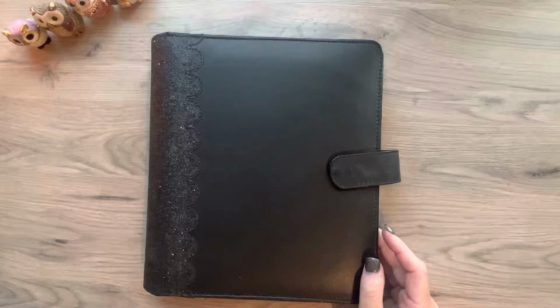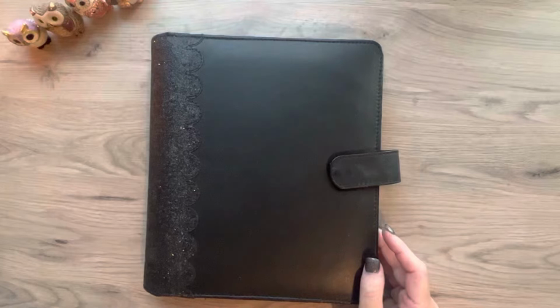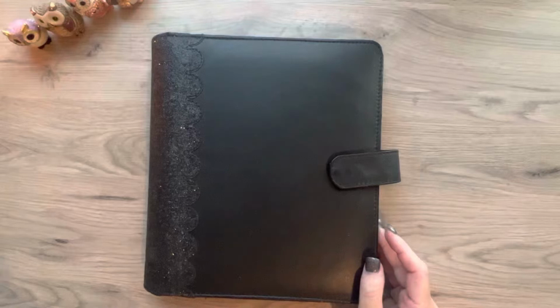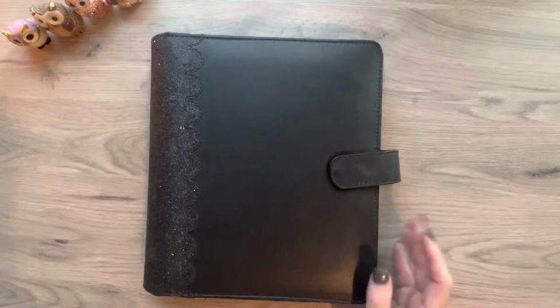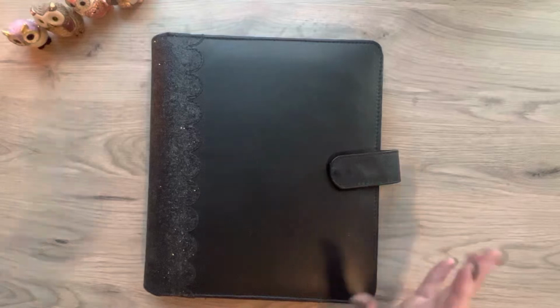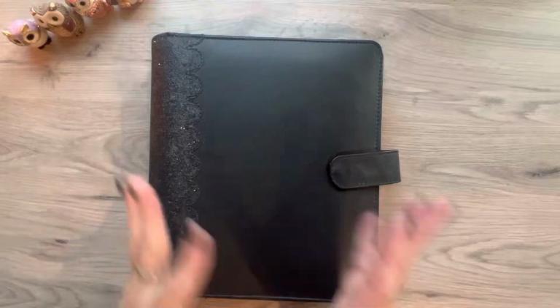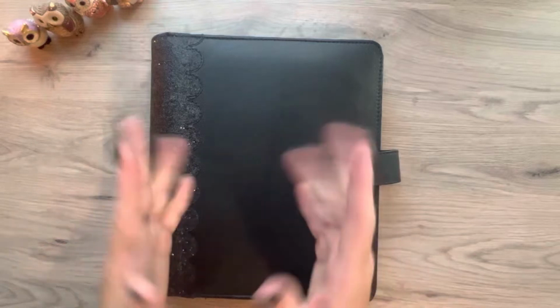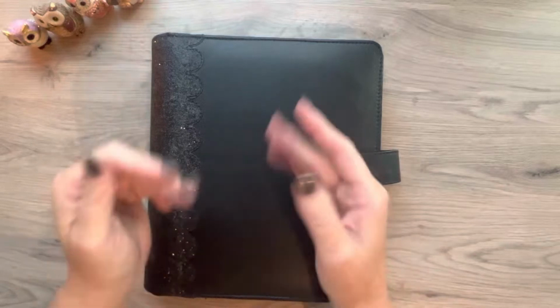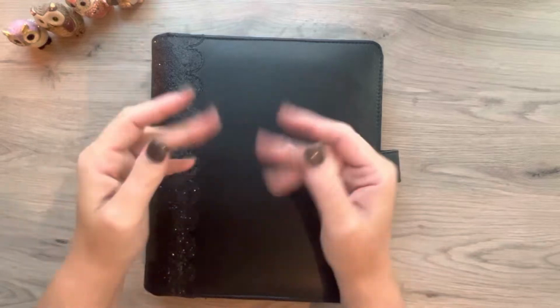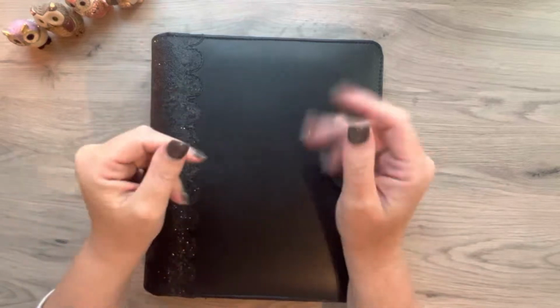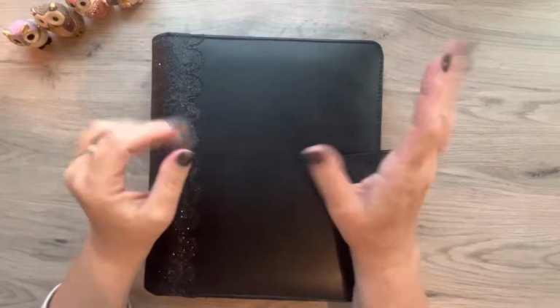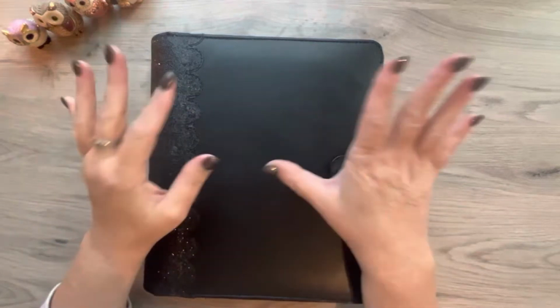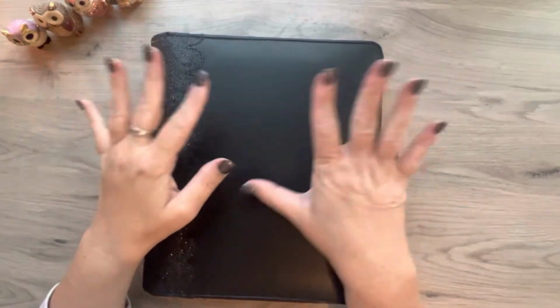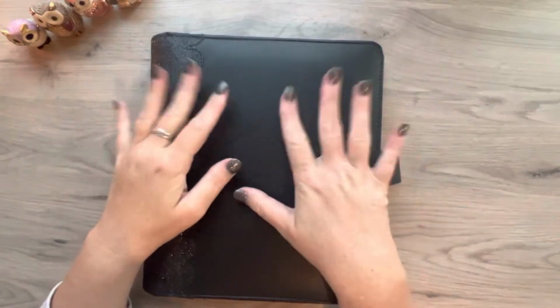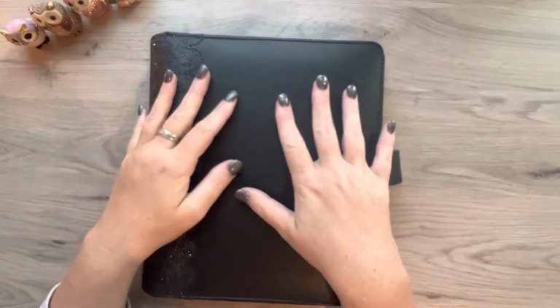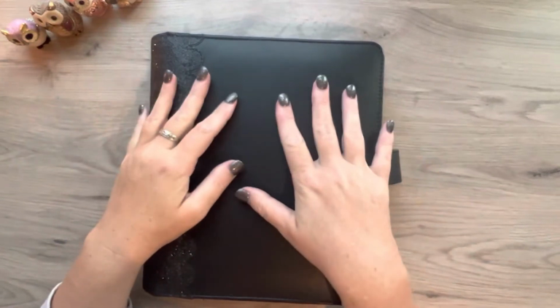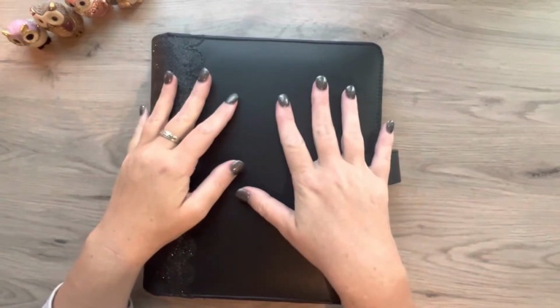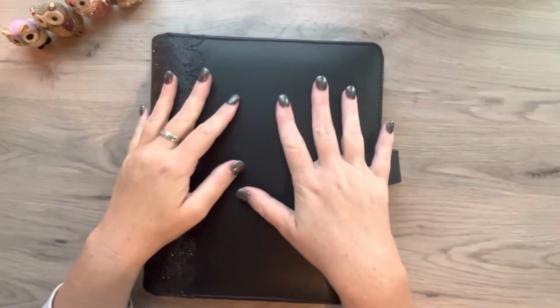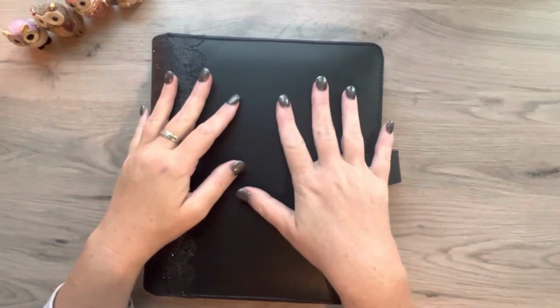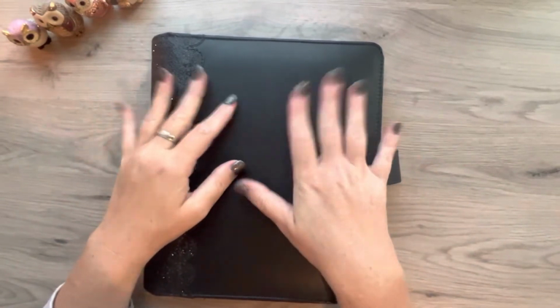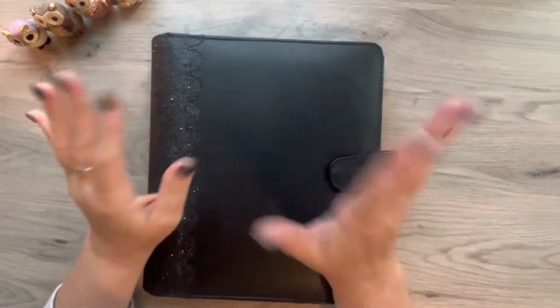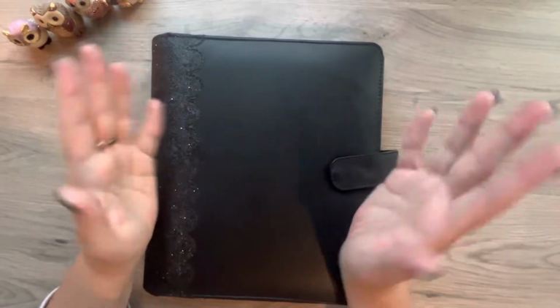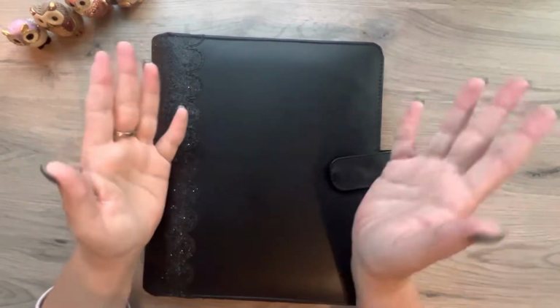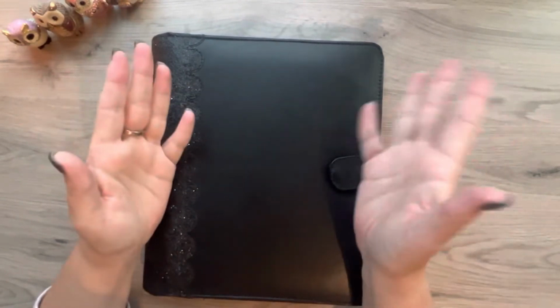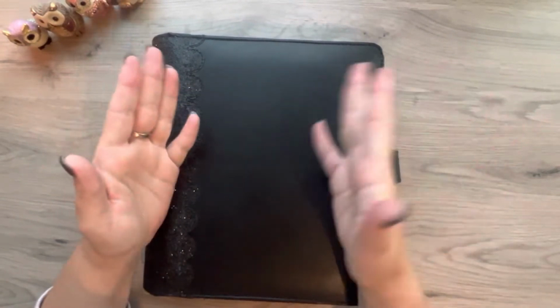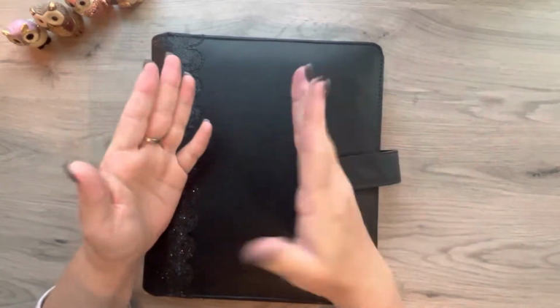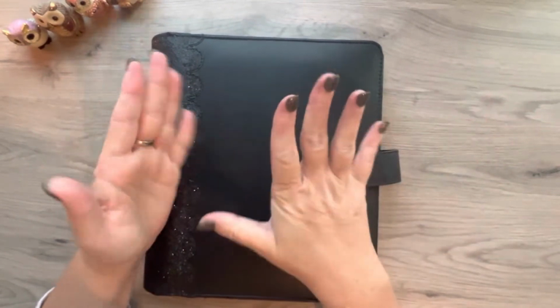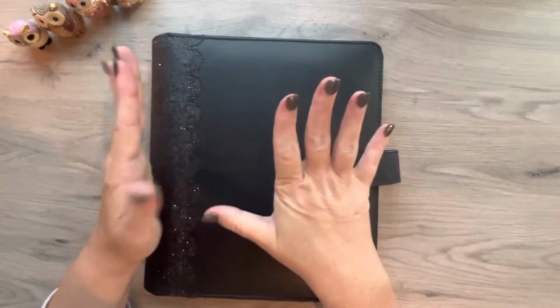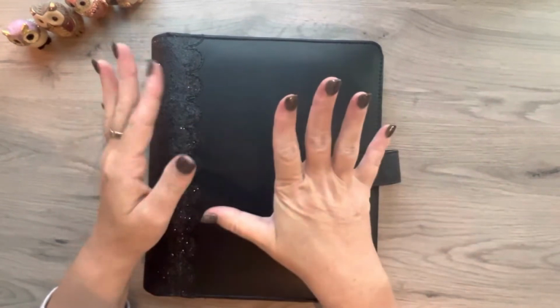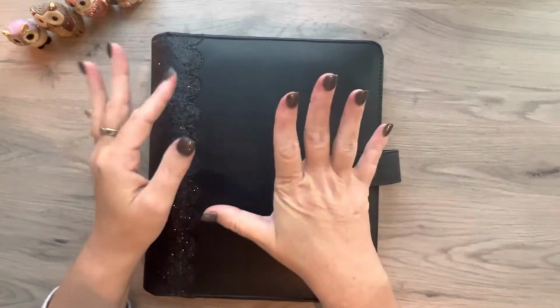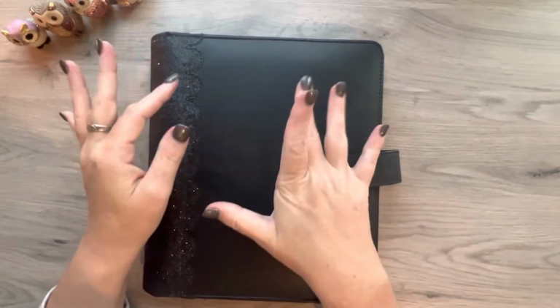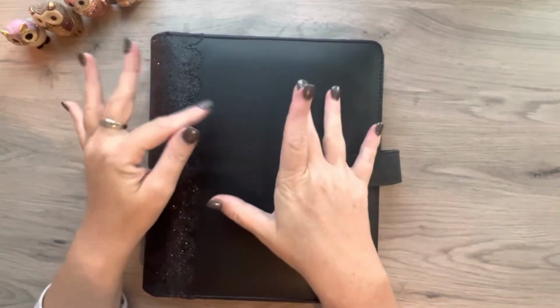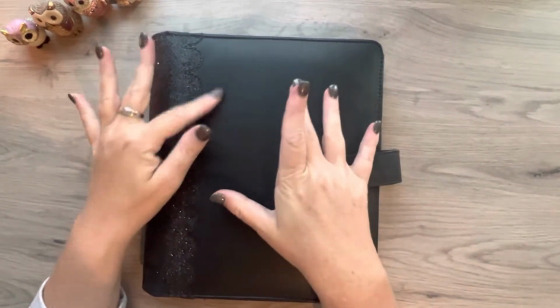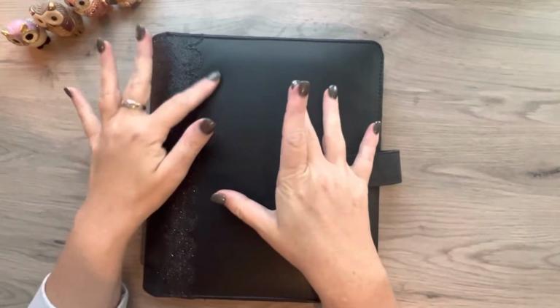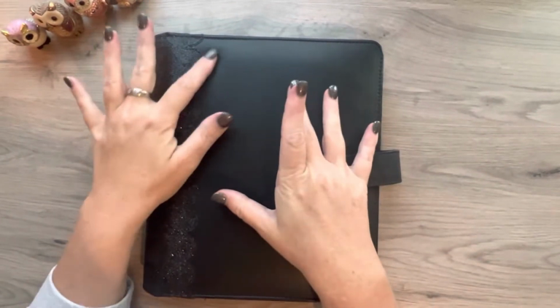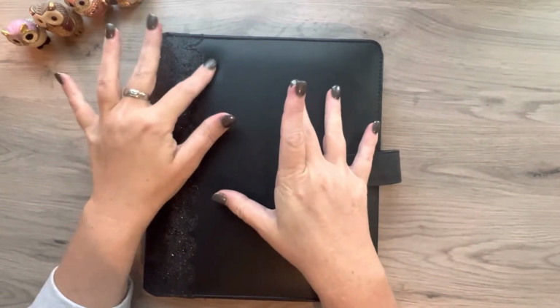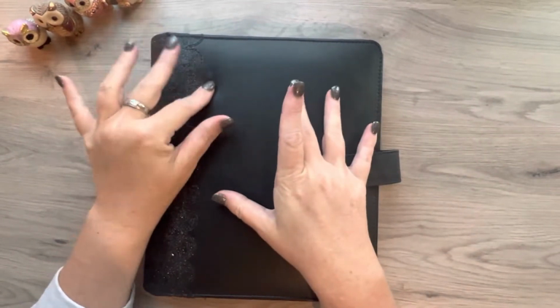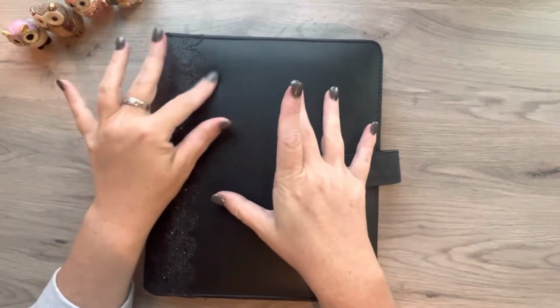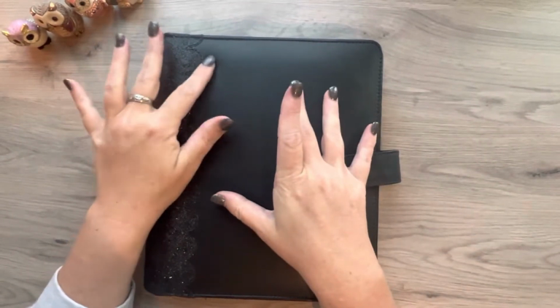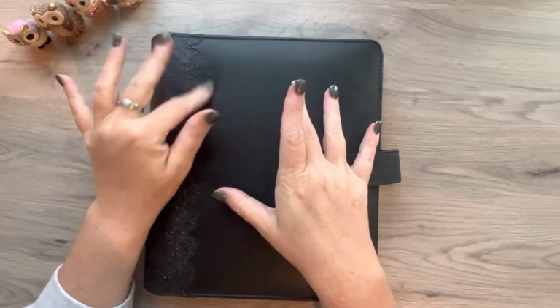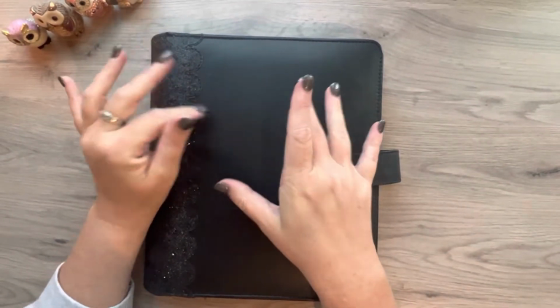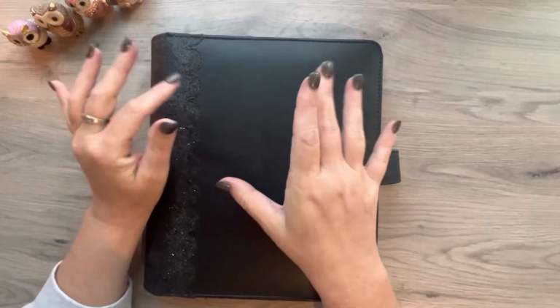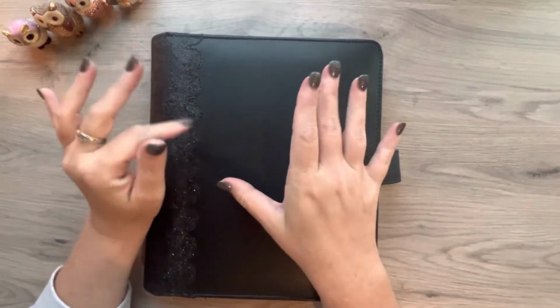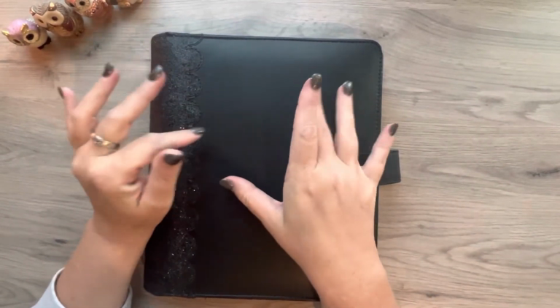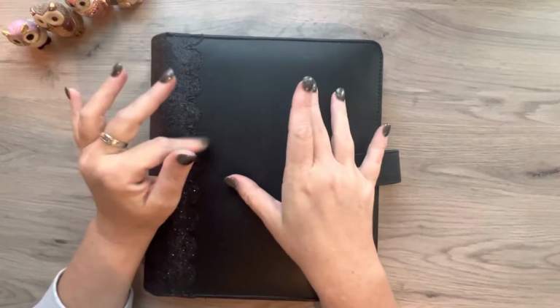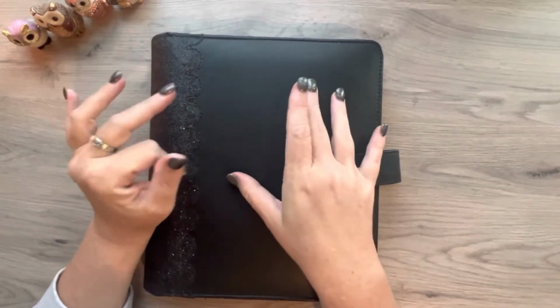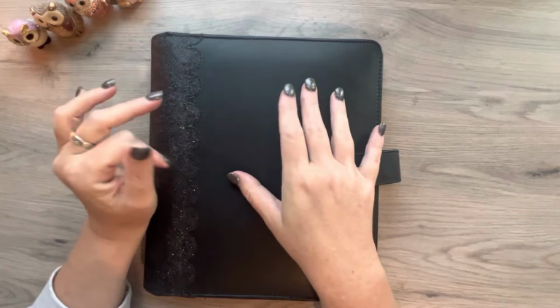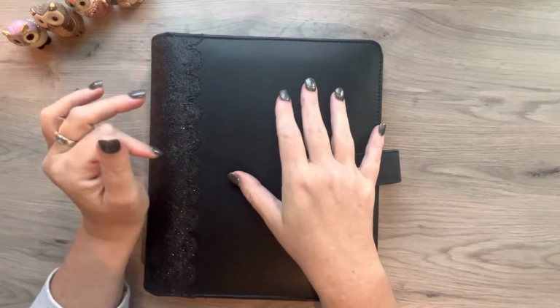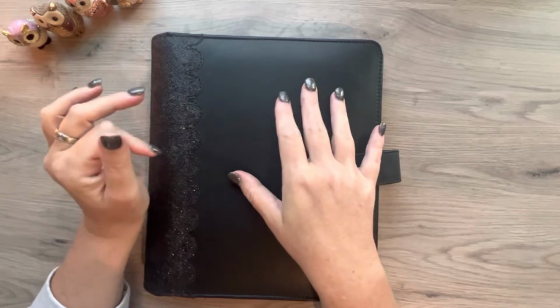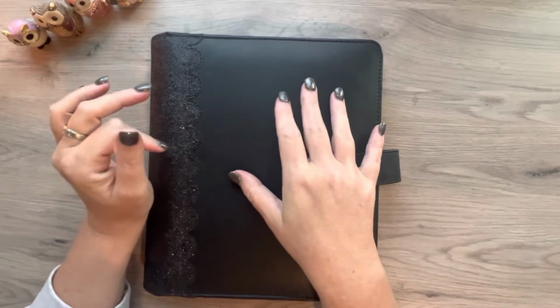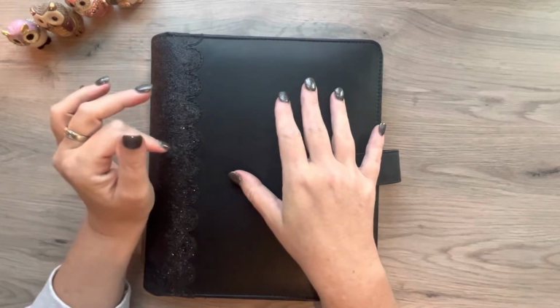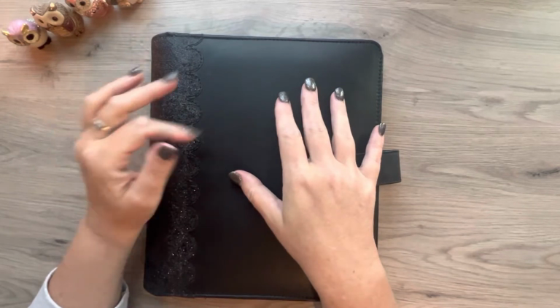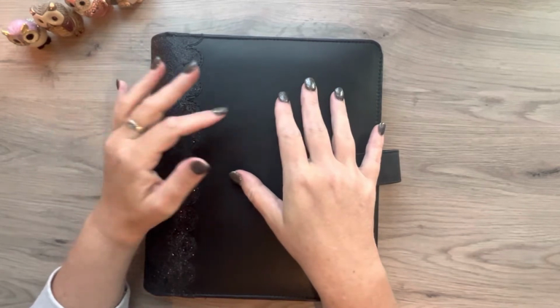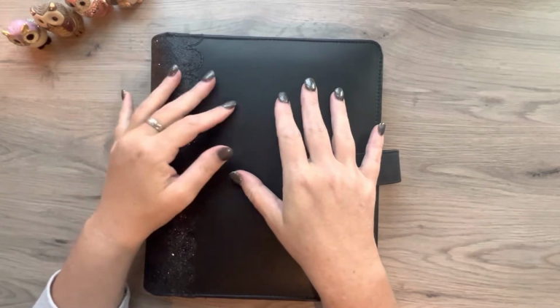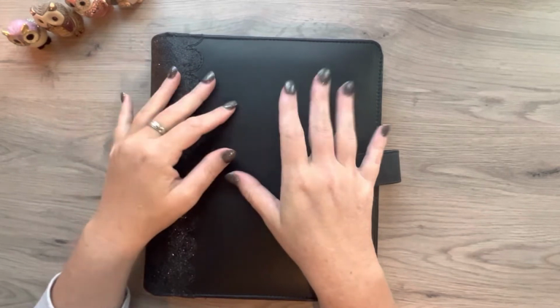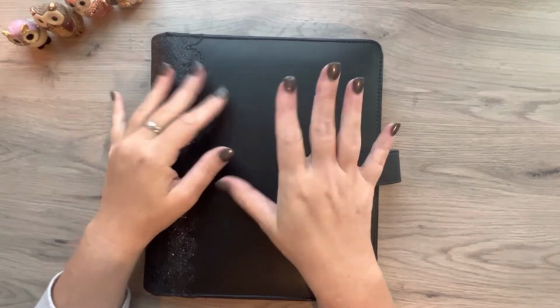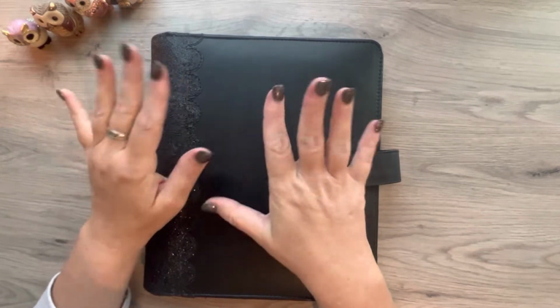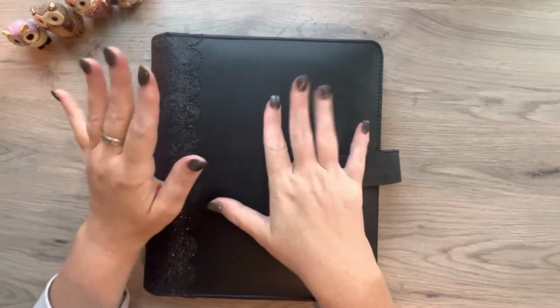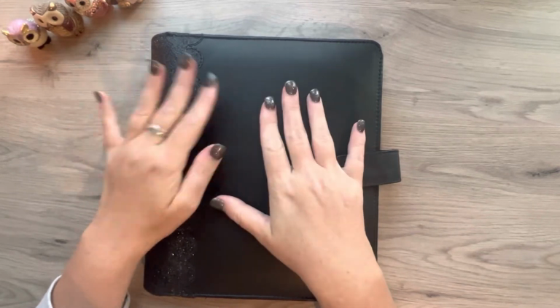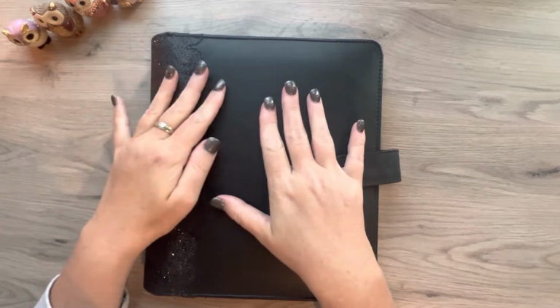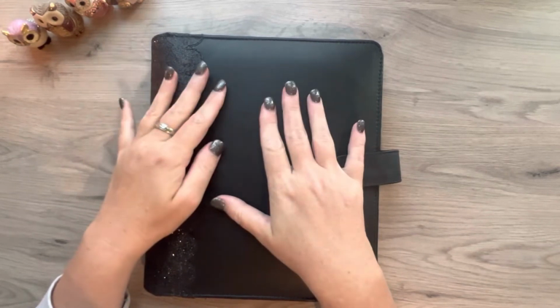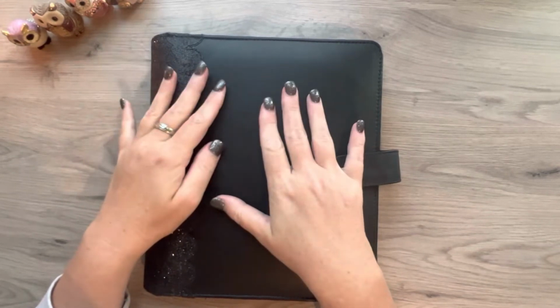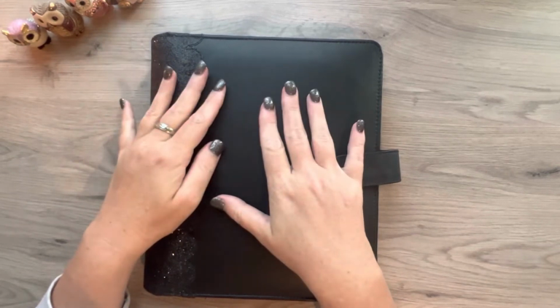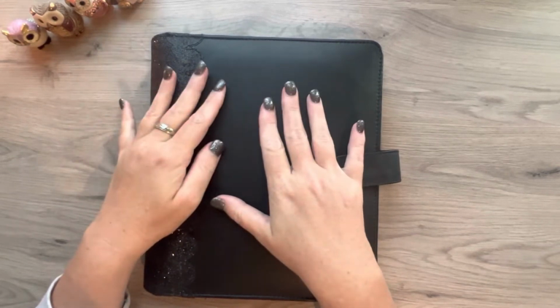Hi everyone, welcome back to my channel. Today's video is a little different than normal. I am going to open up some happy mail that I got.